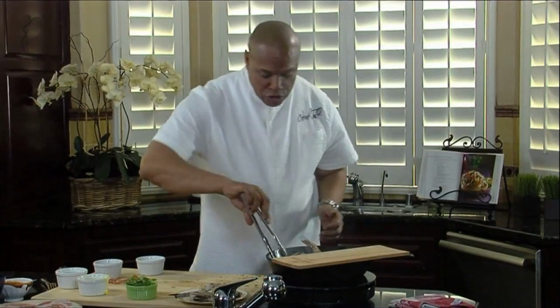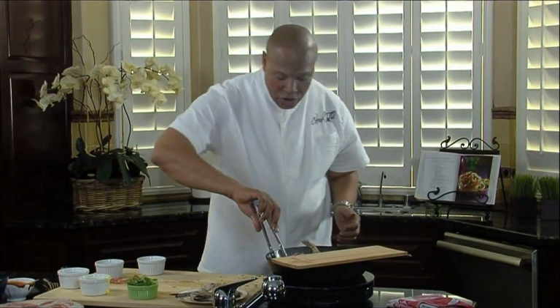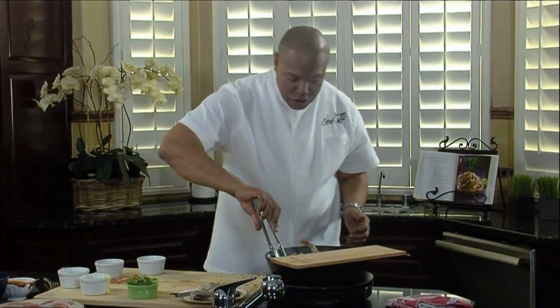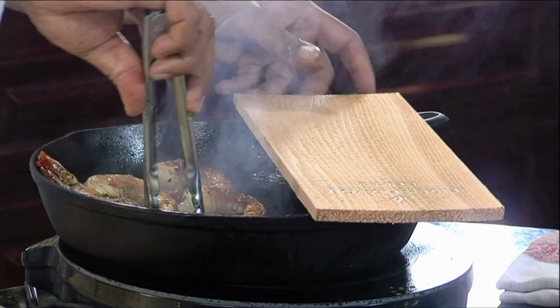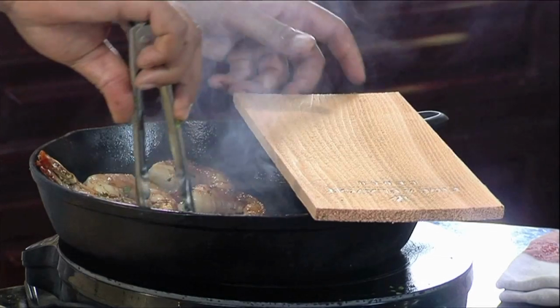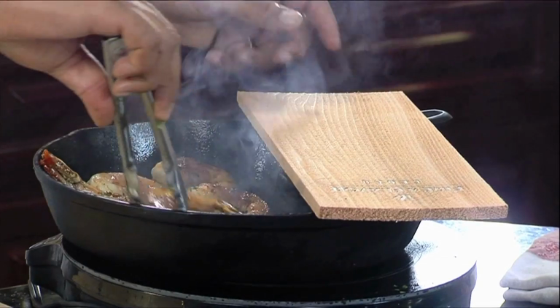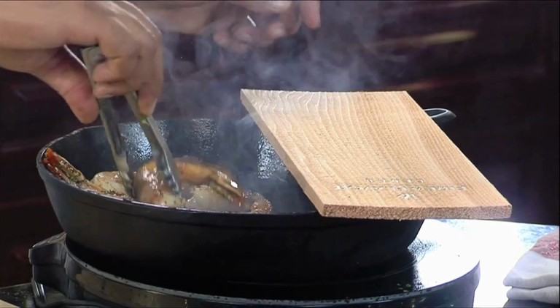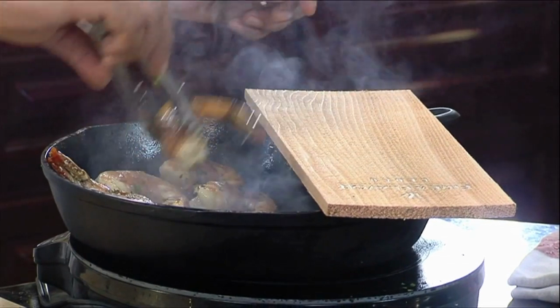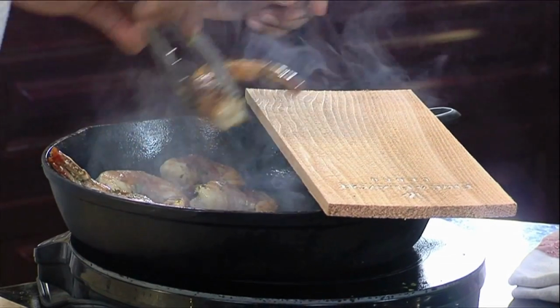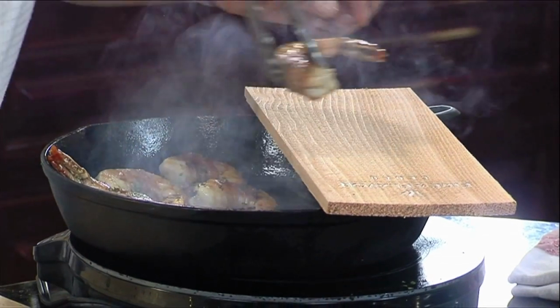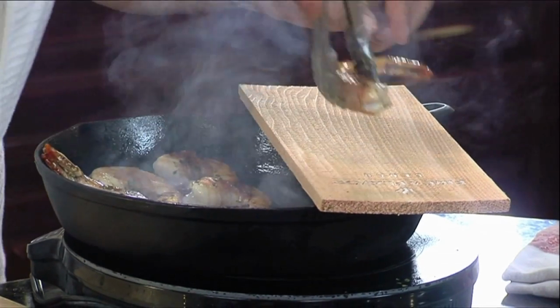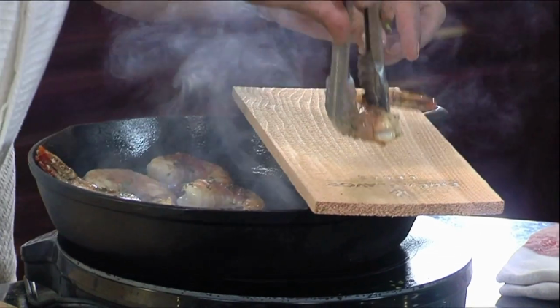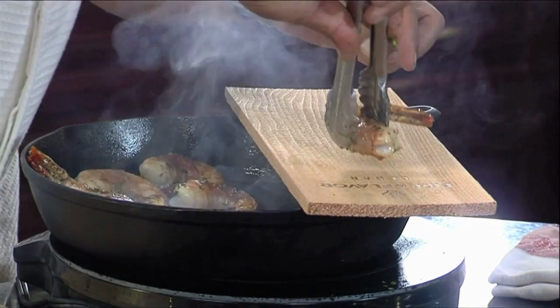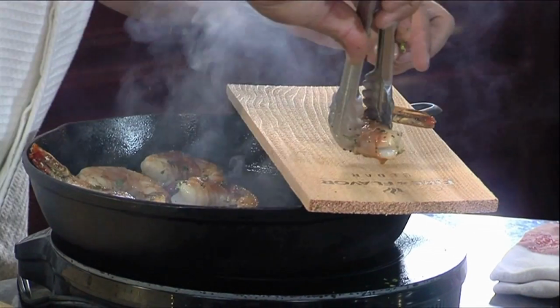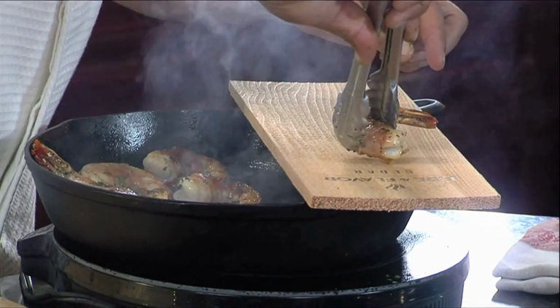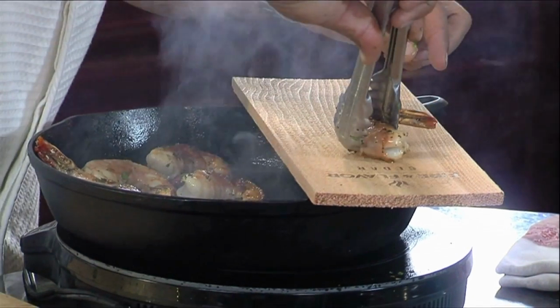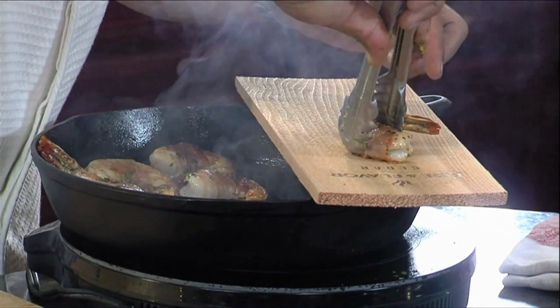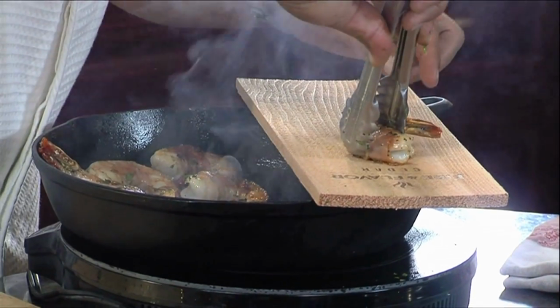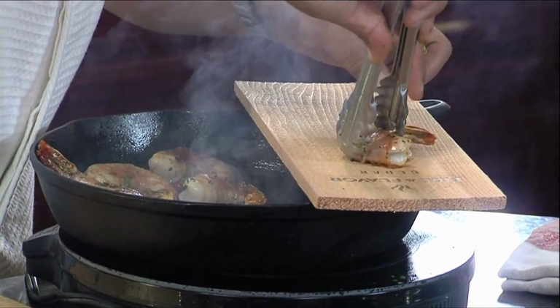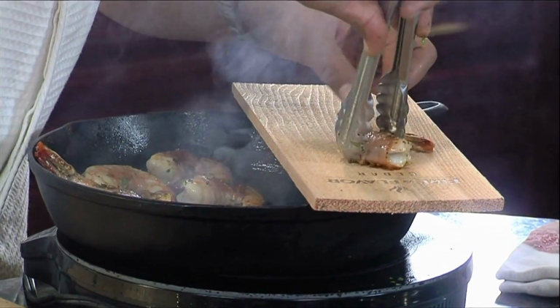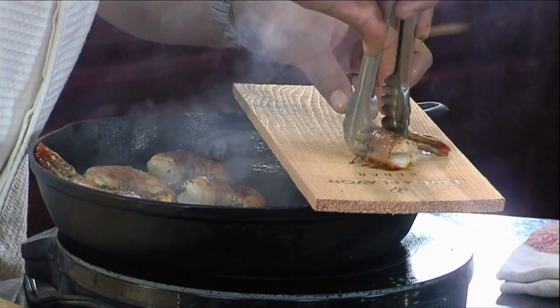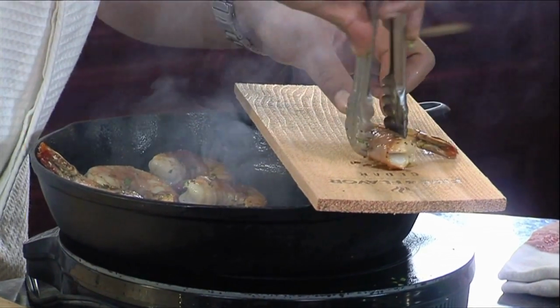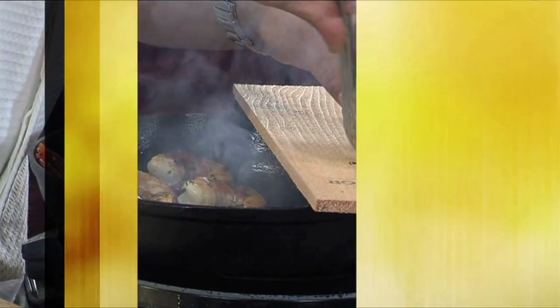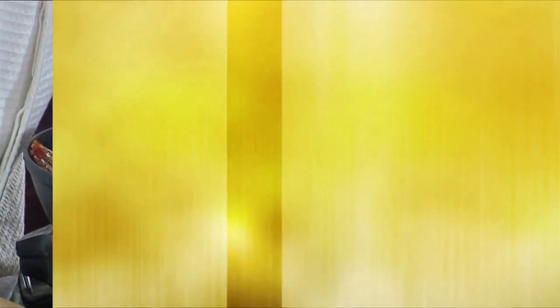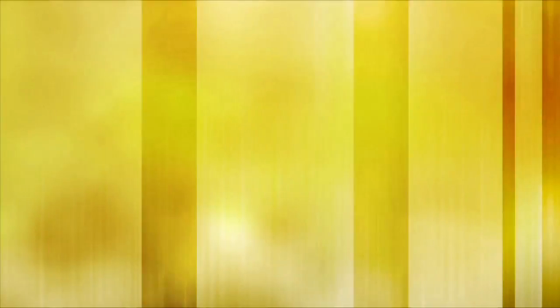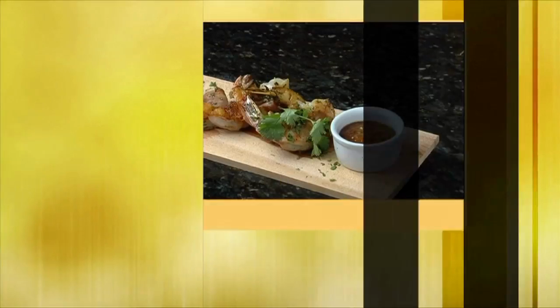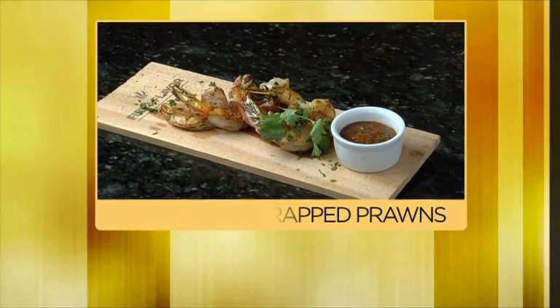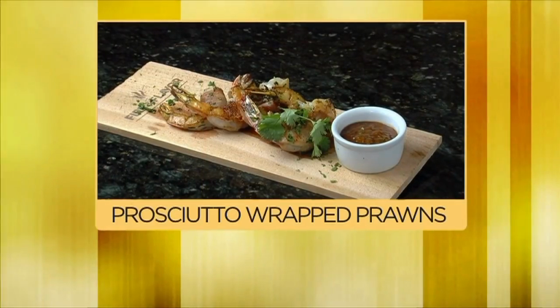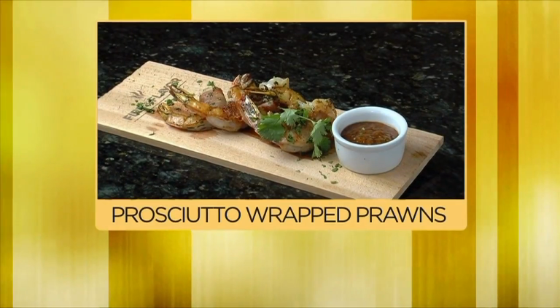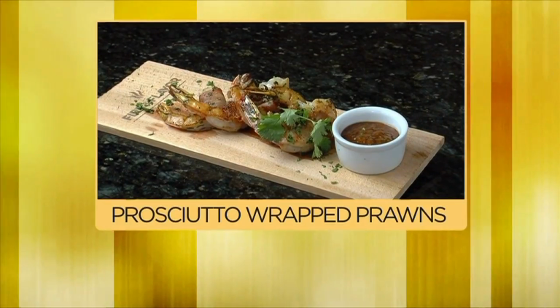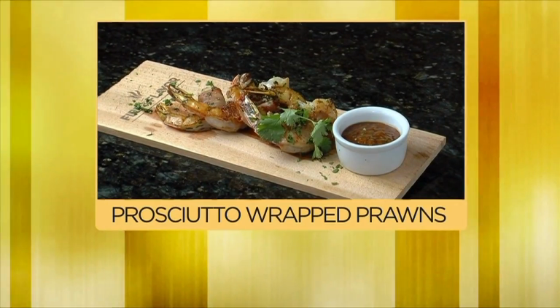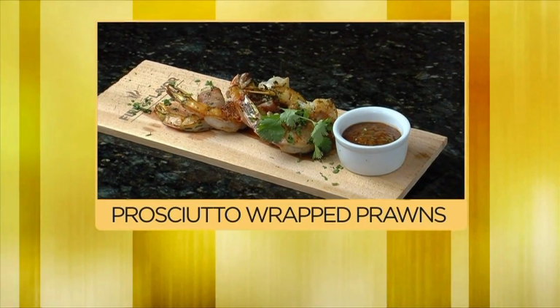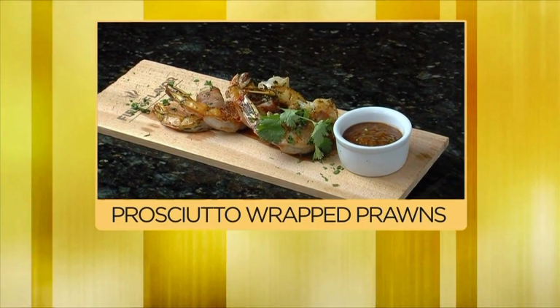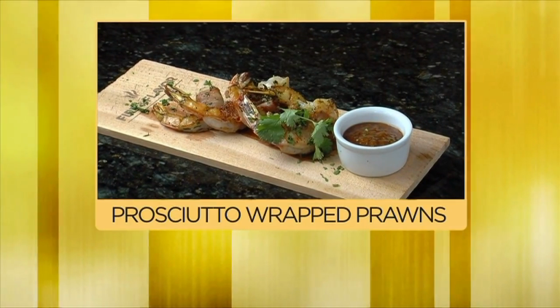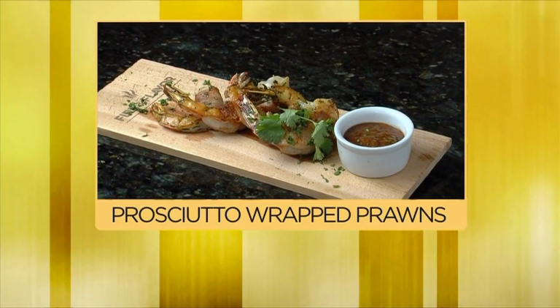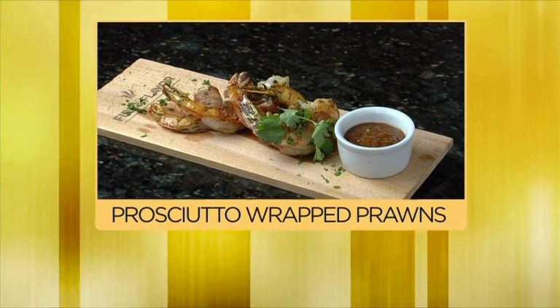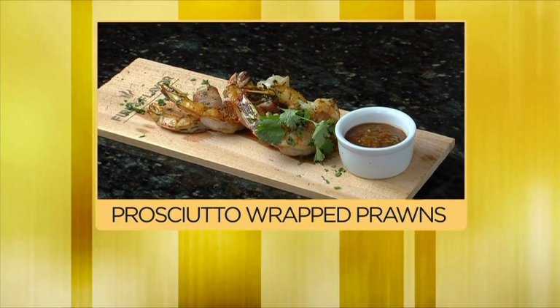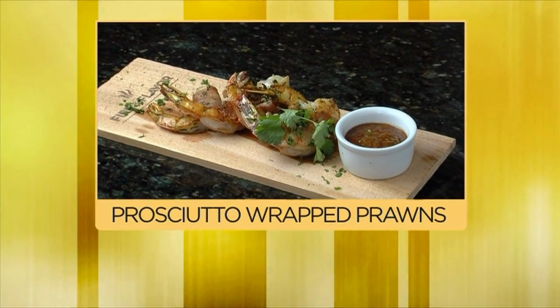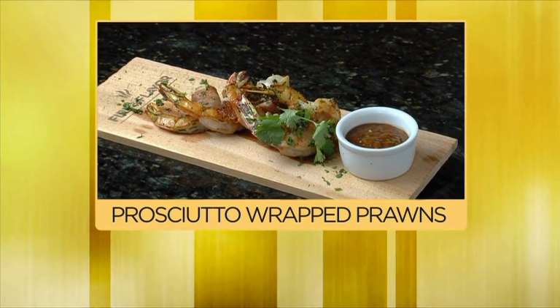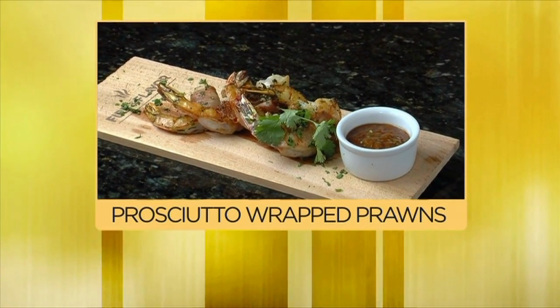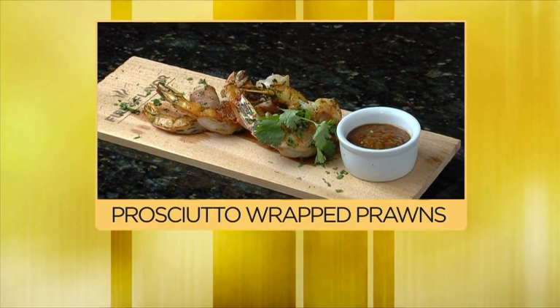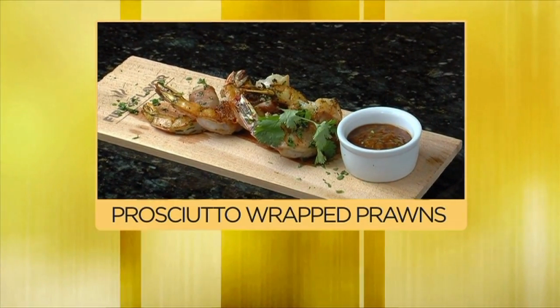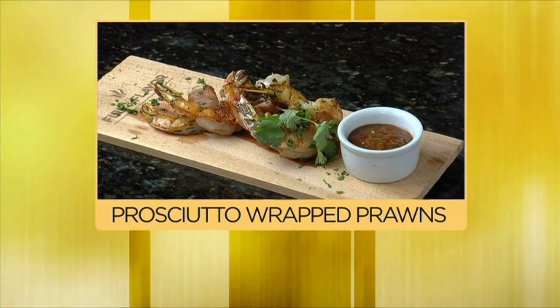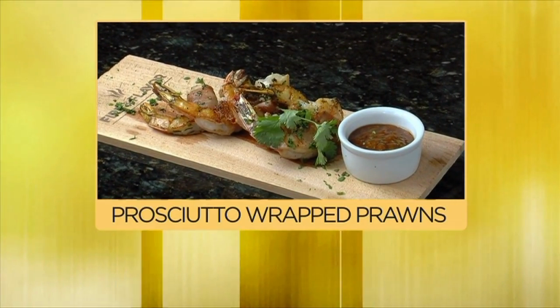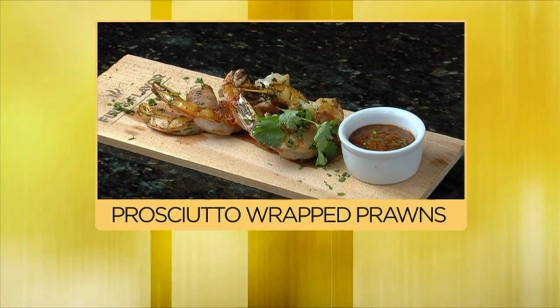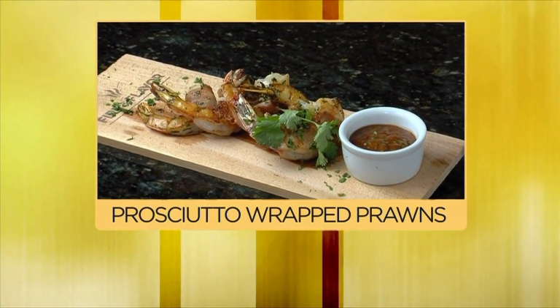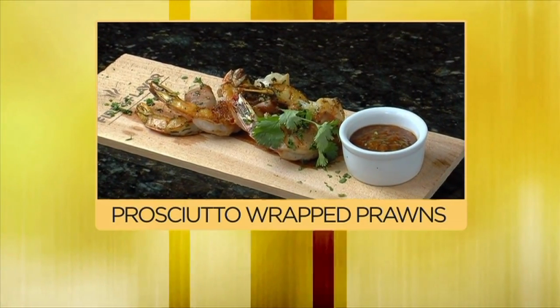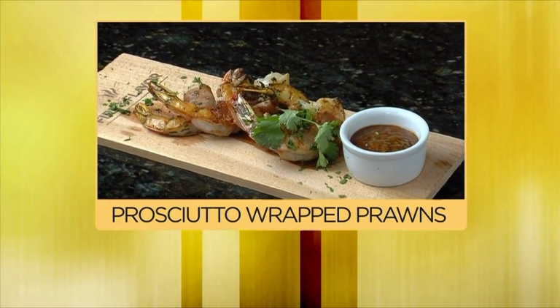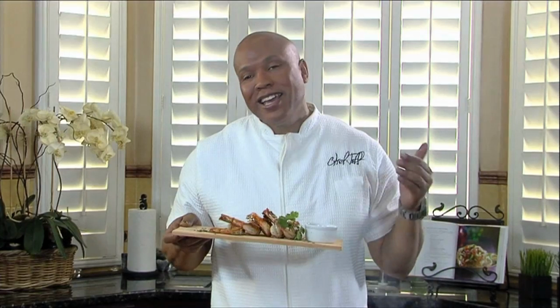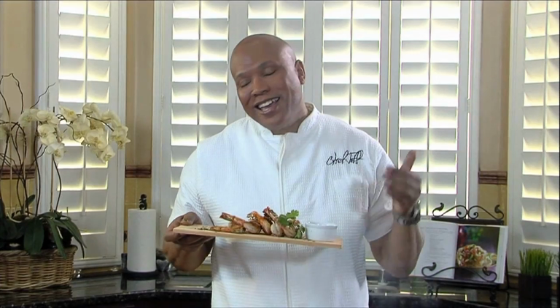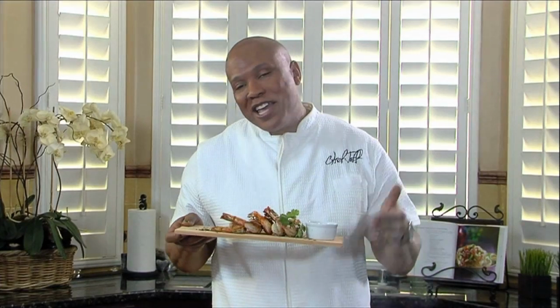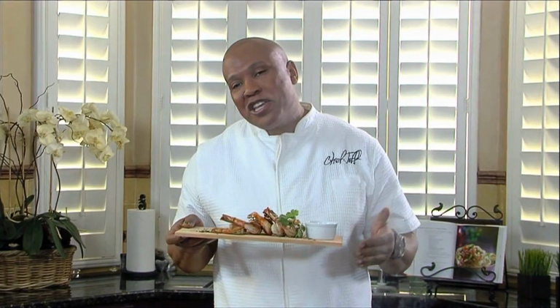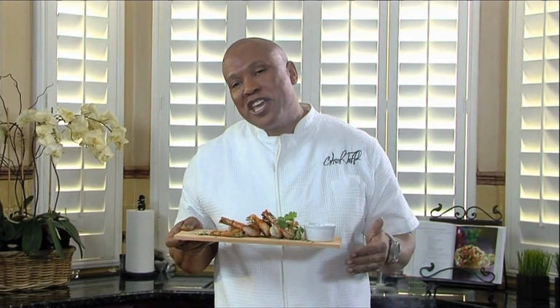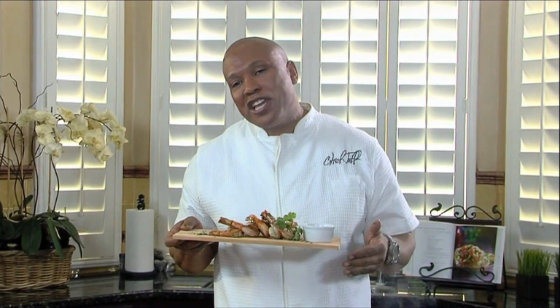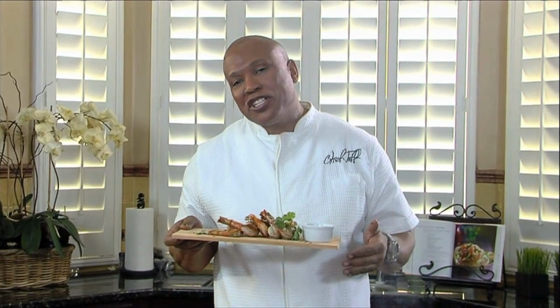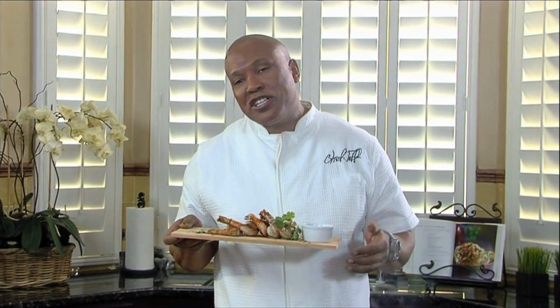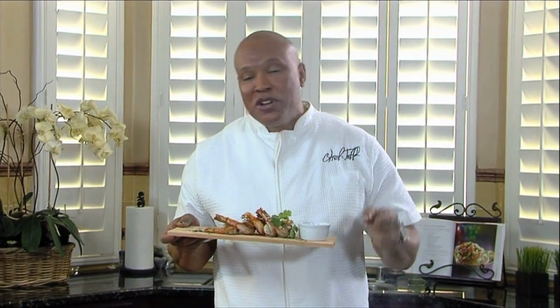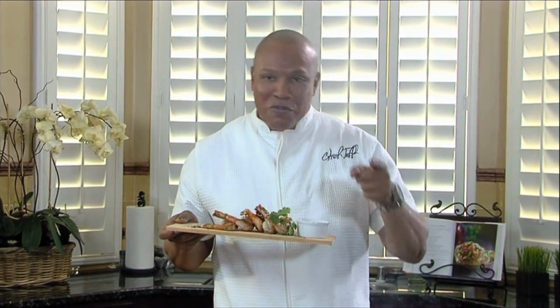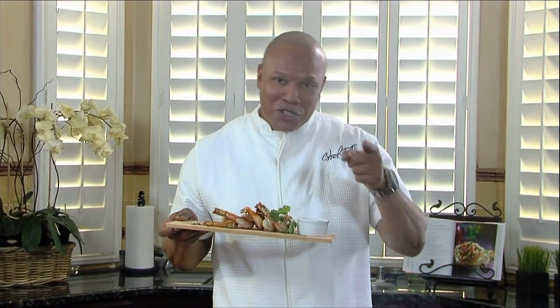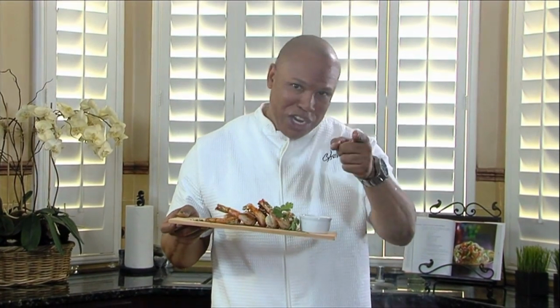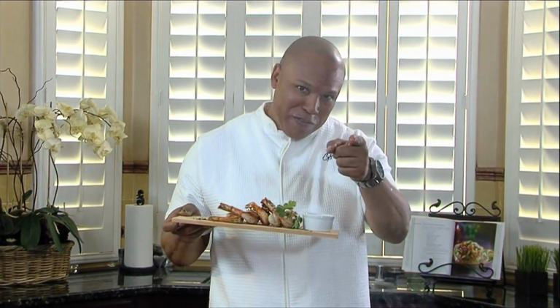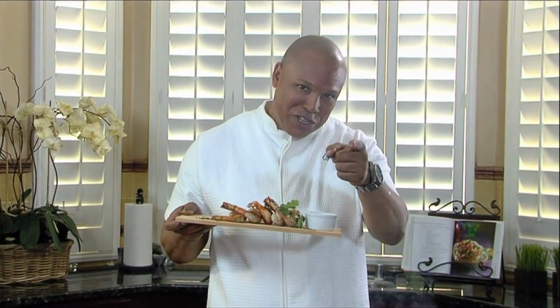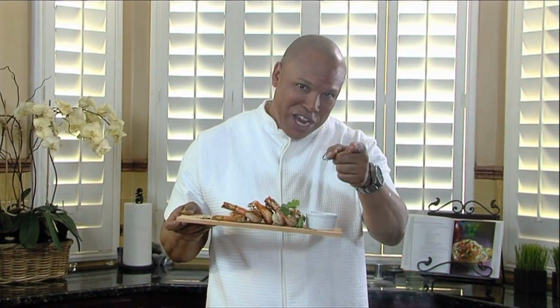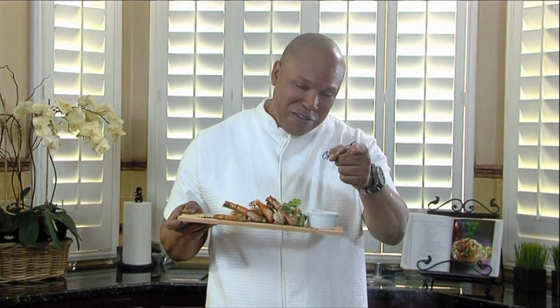I'm gonna start to bring the shrimp out, we're gonna plate it up. The prosciutto Italian ham wrapped shrimp, in the kitchen with Chef Jeff.